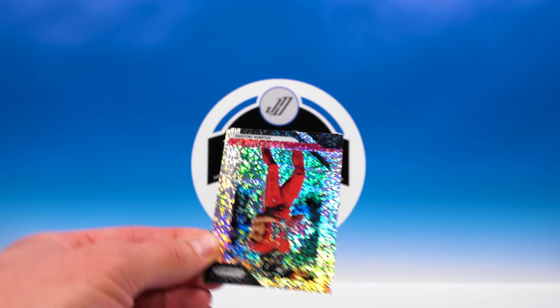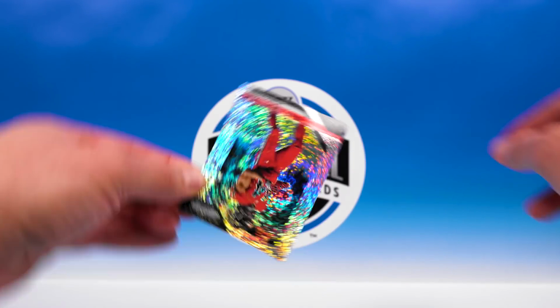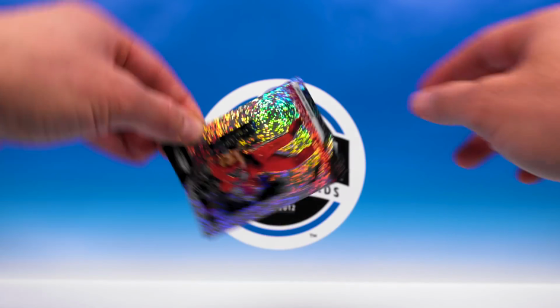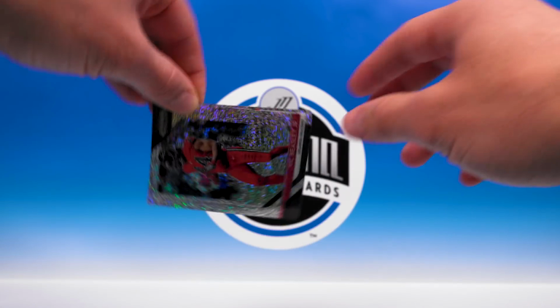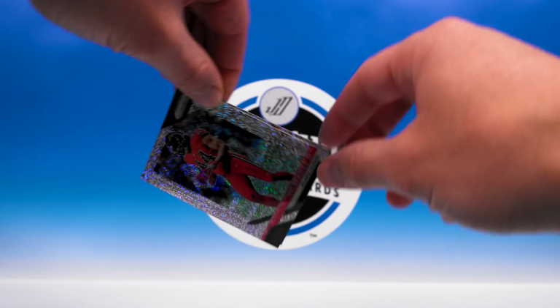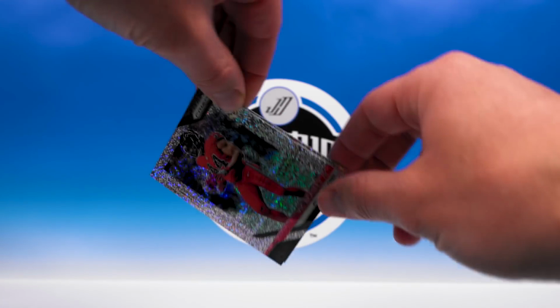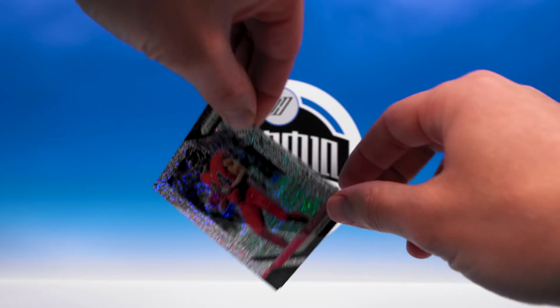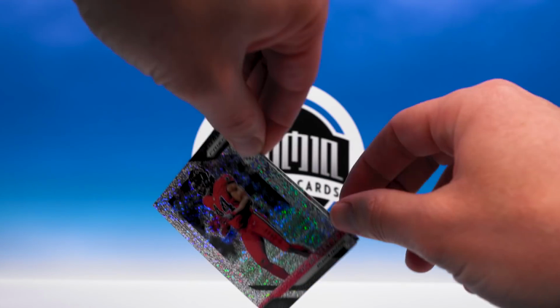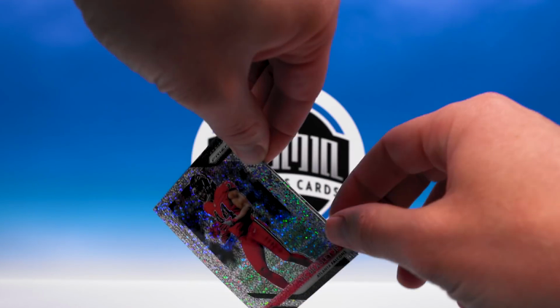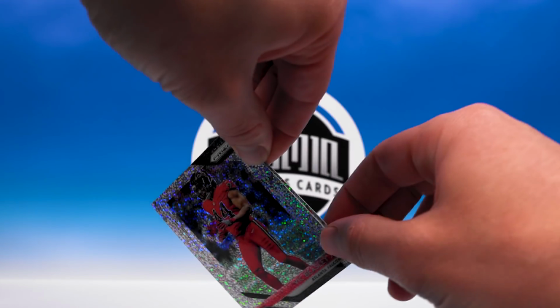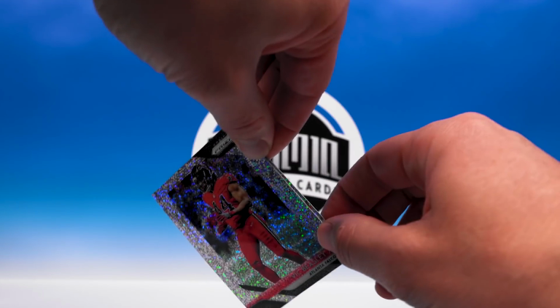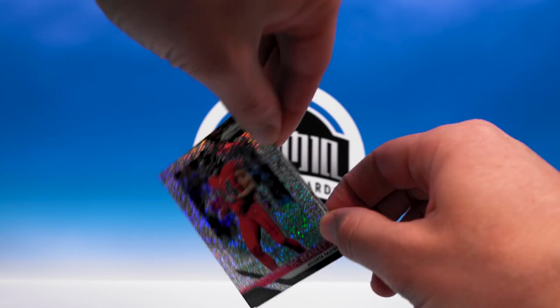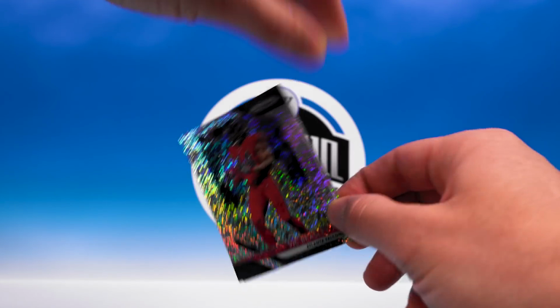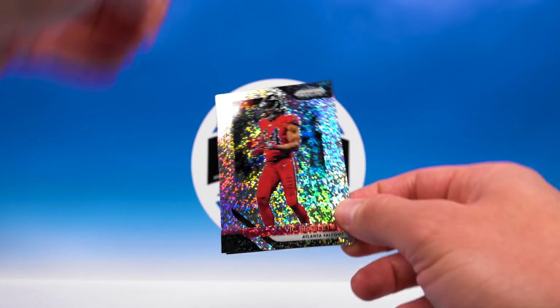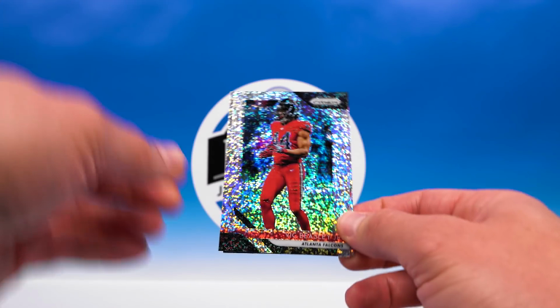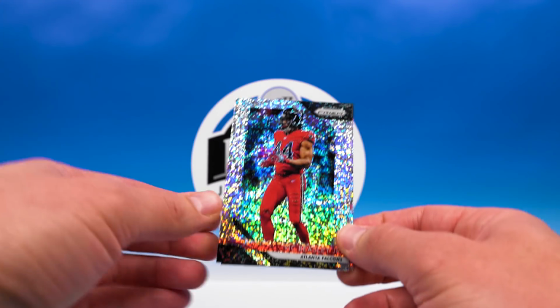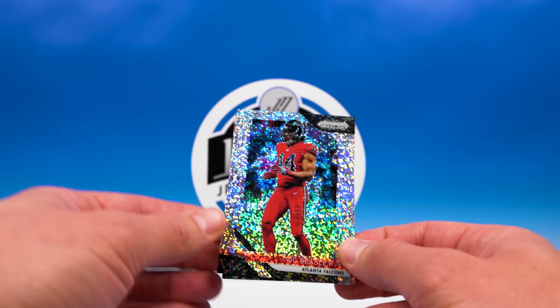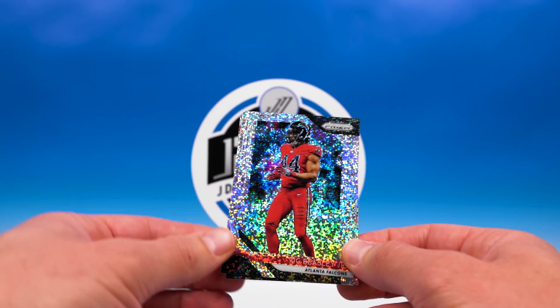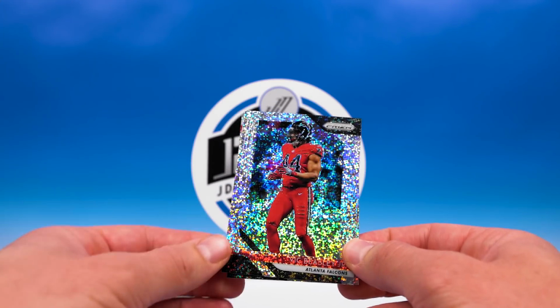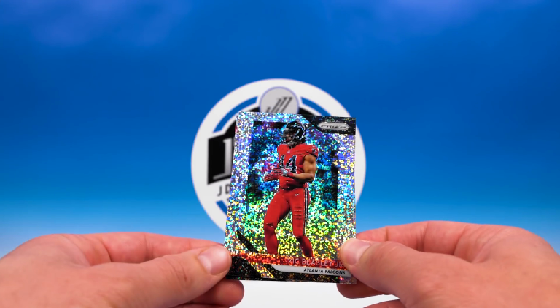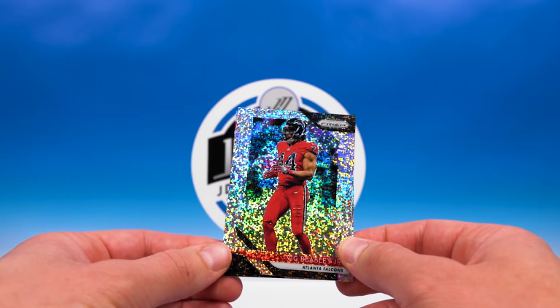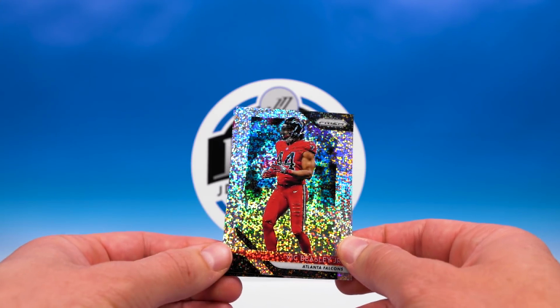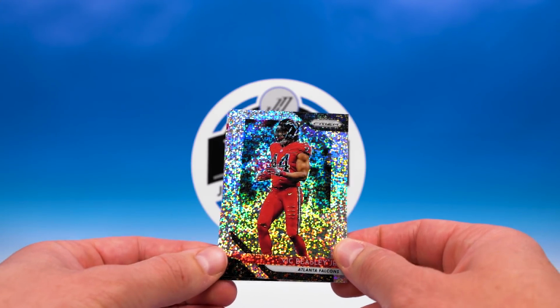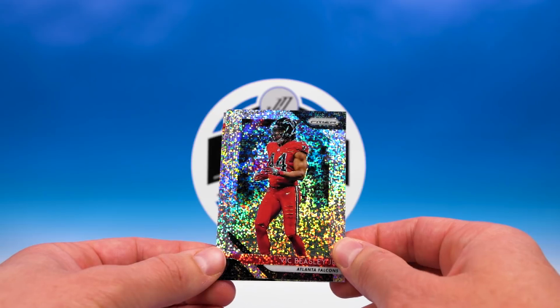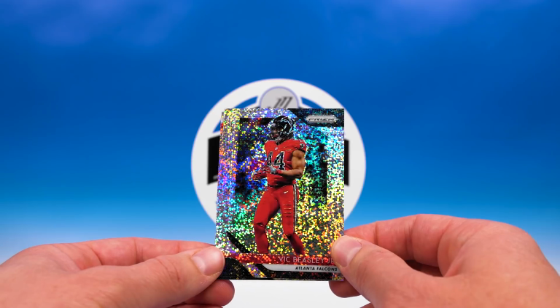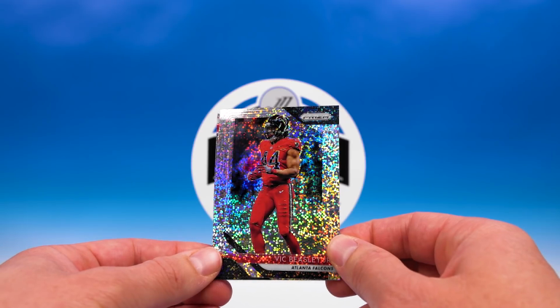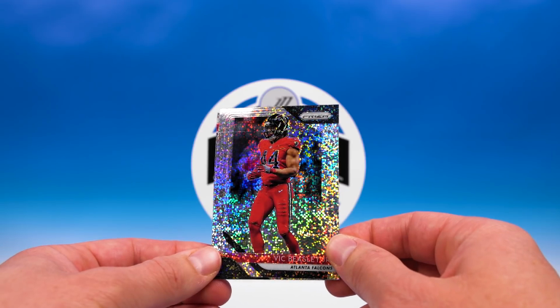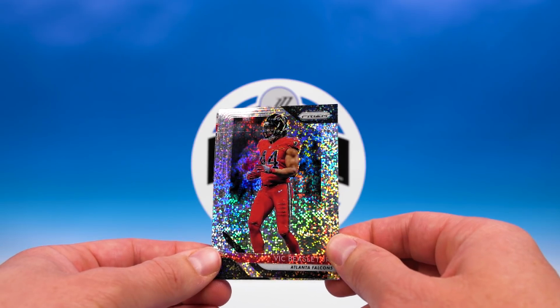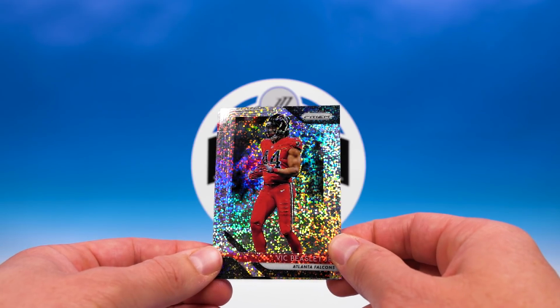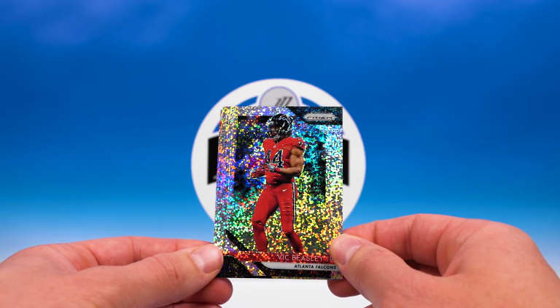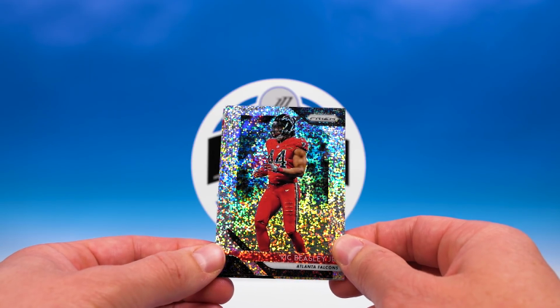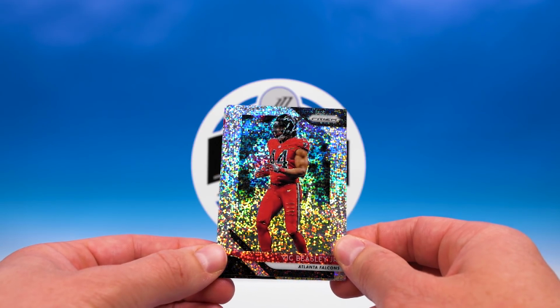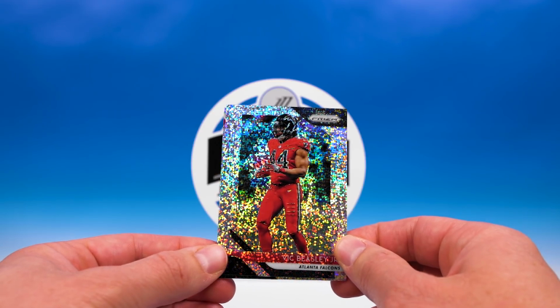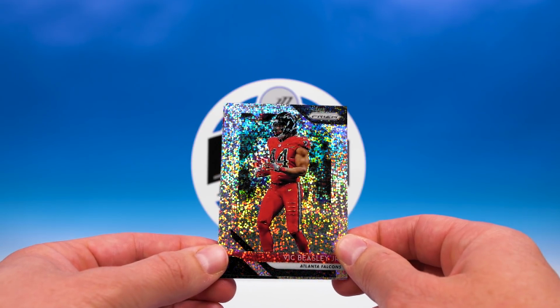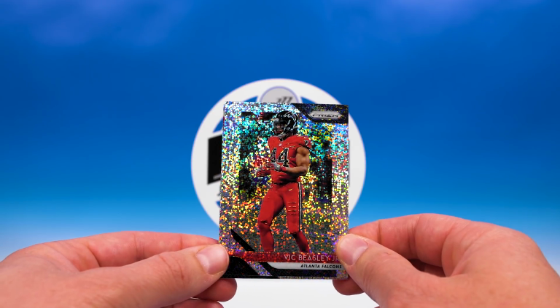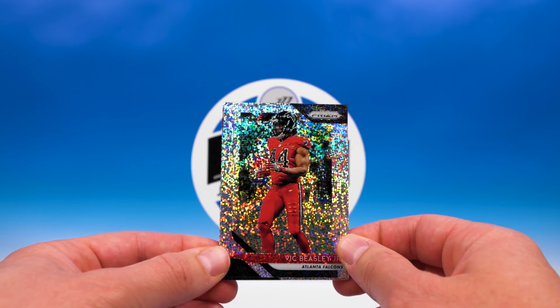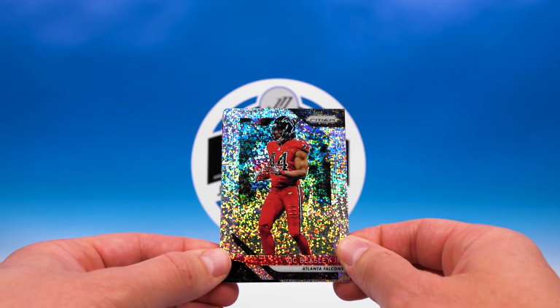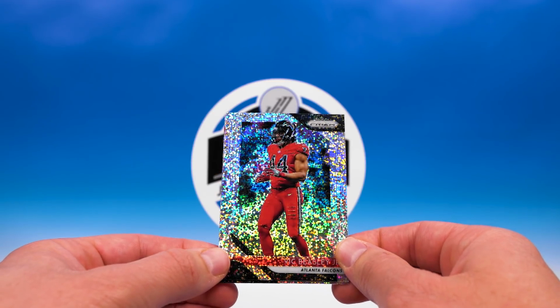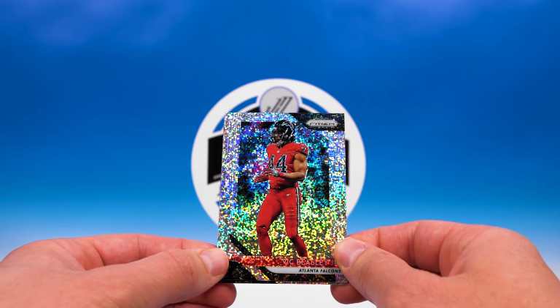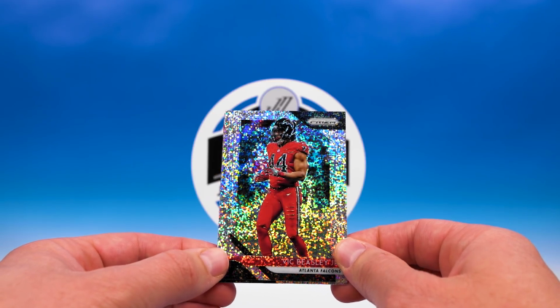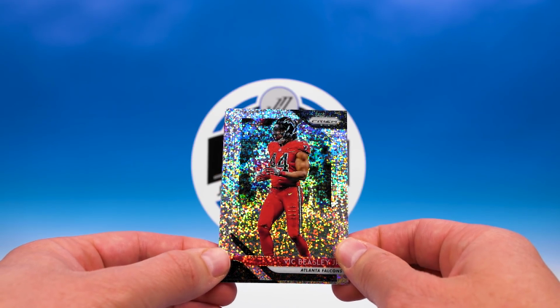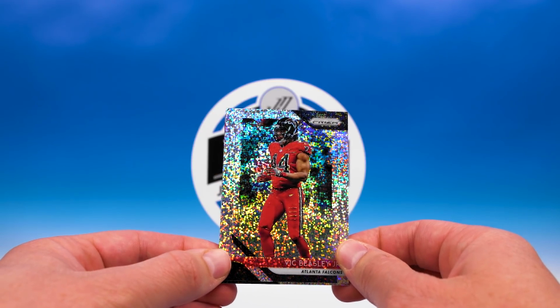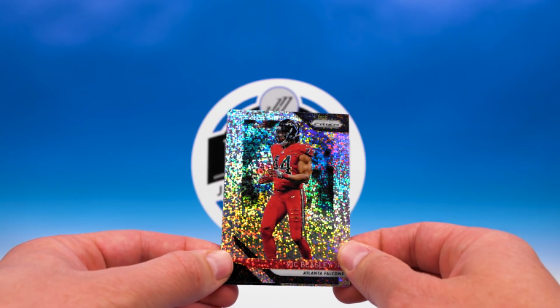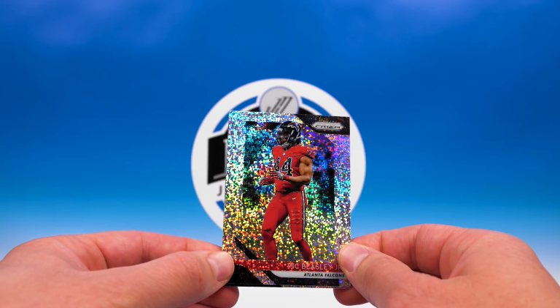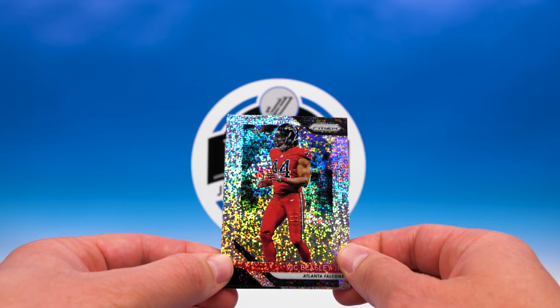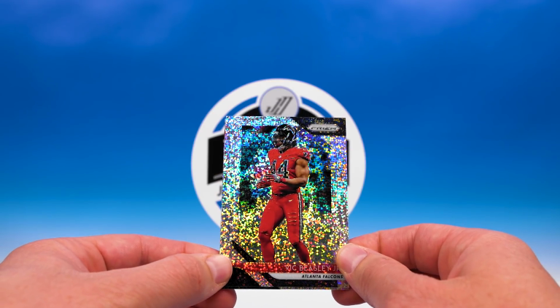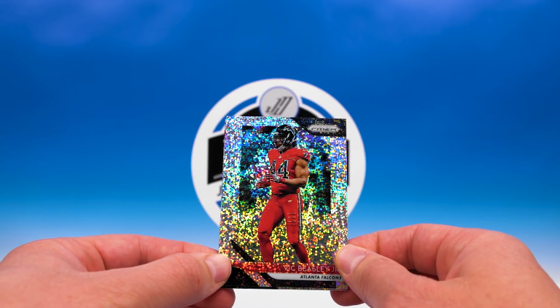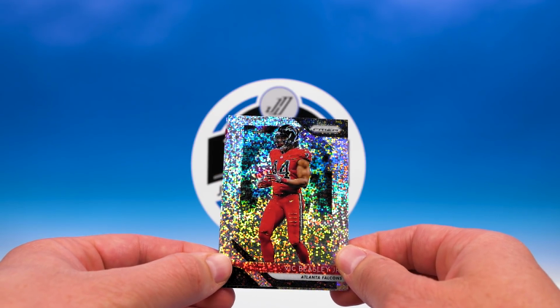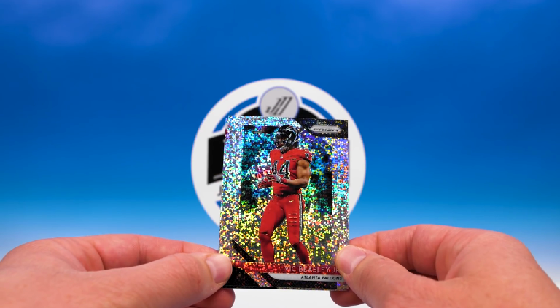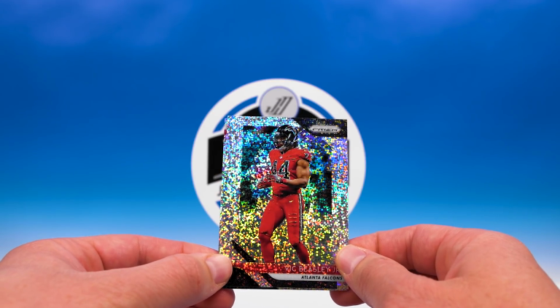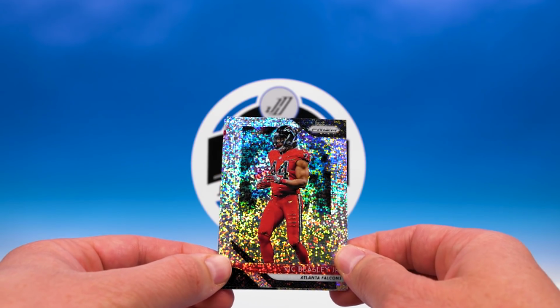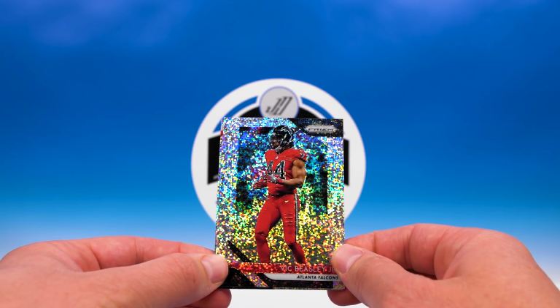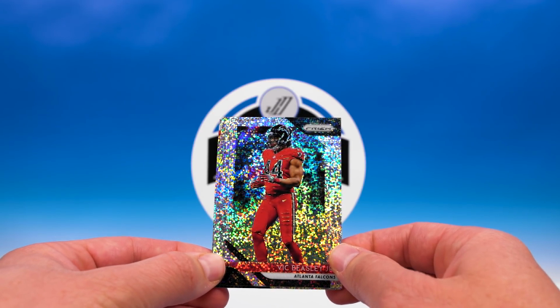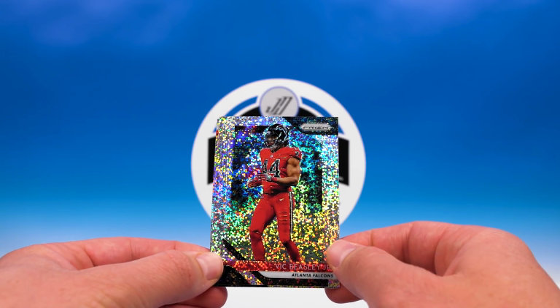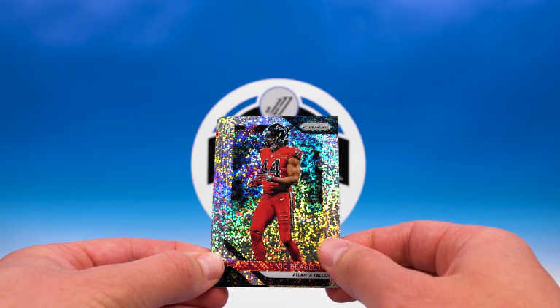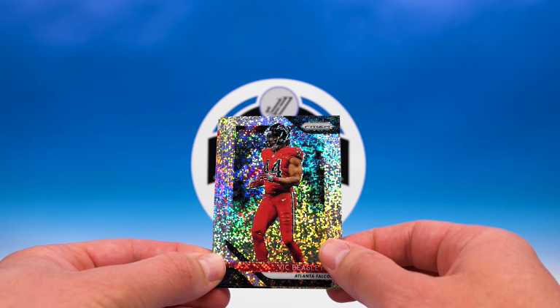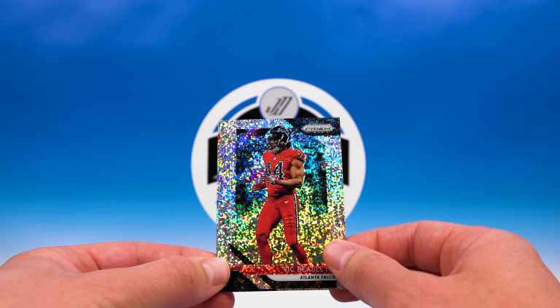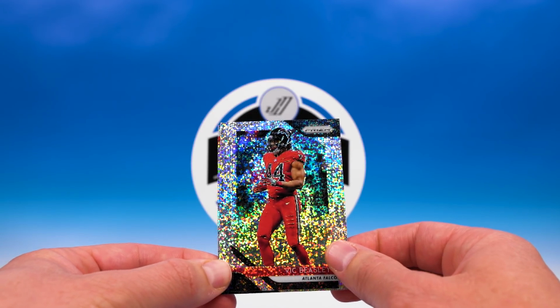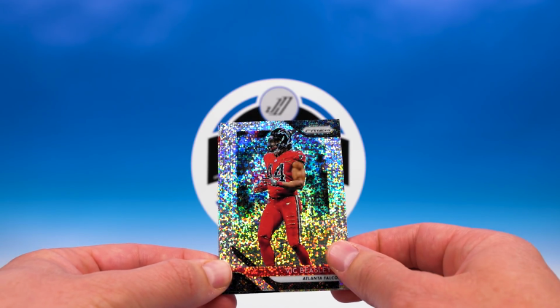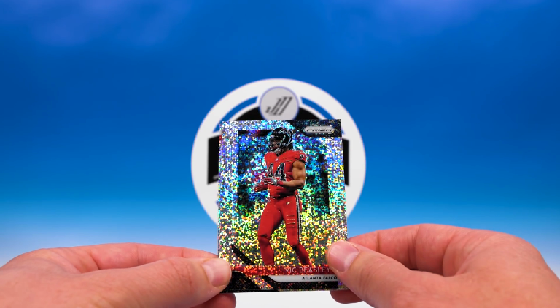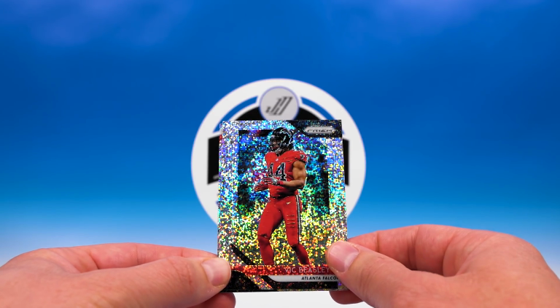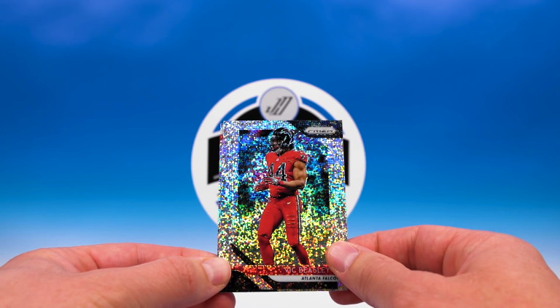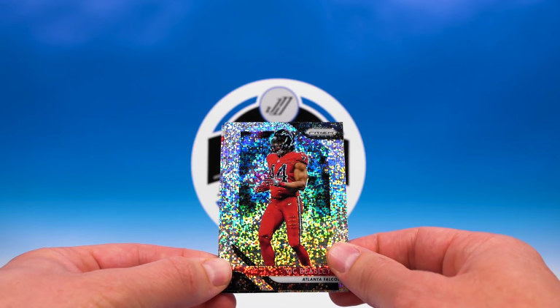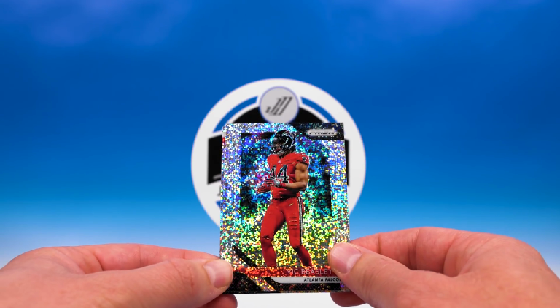Card number two — Vick Beasley. And now to make or break the pack...